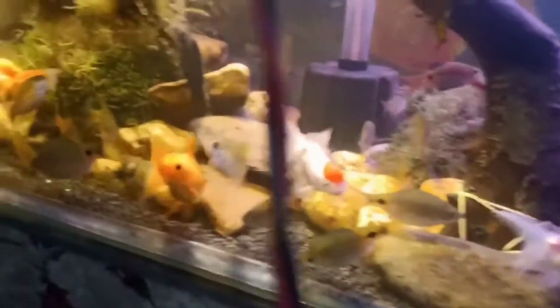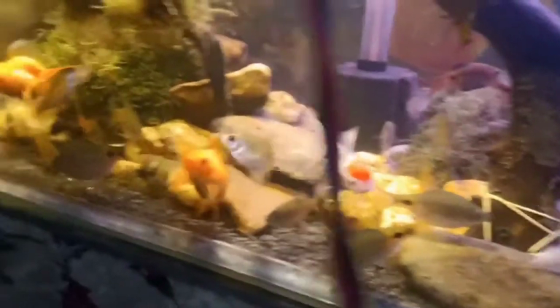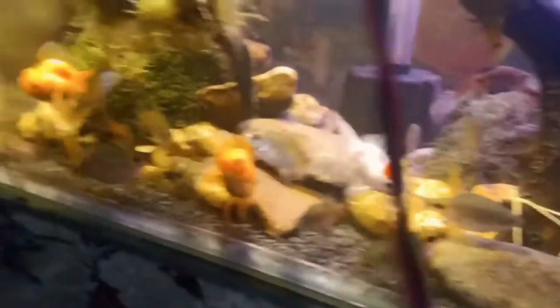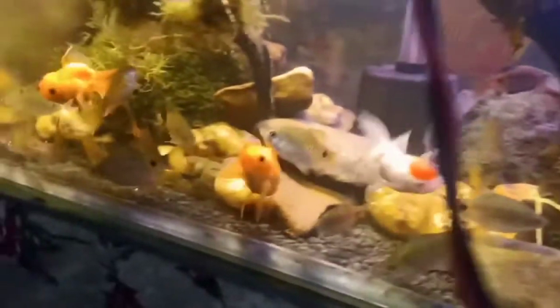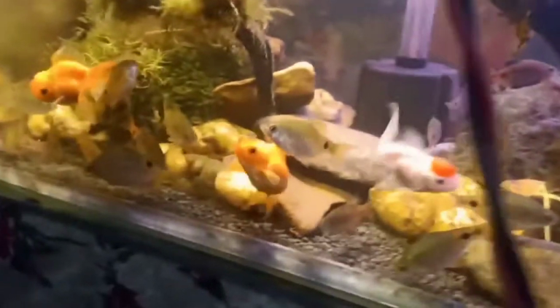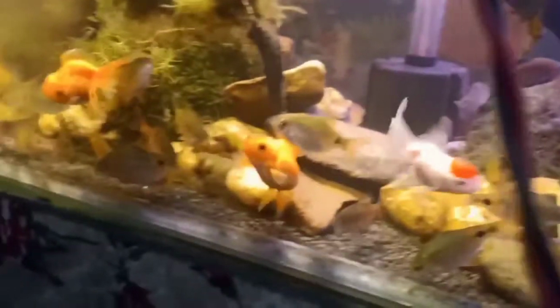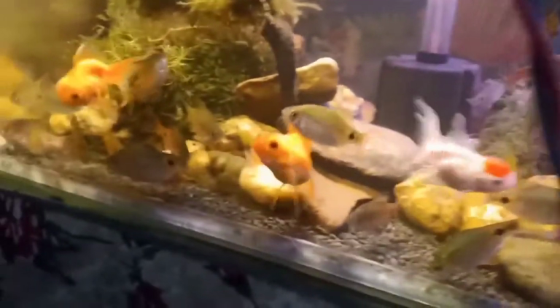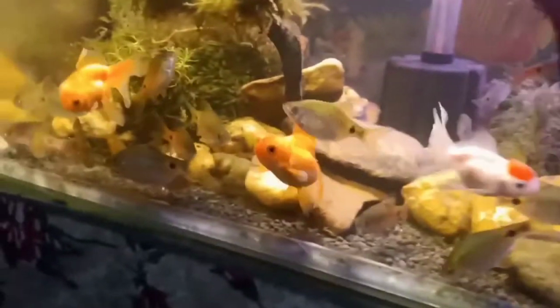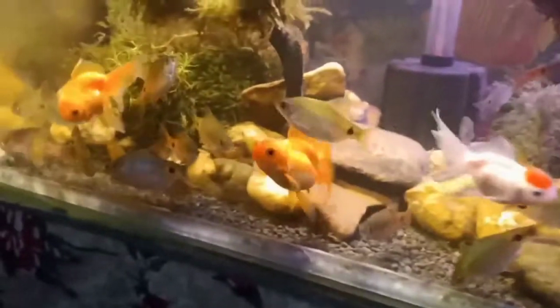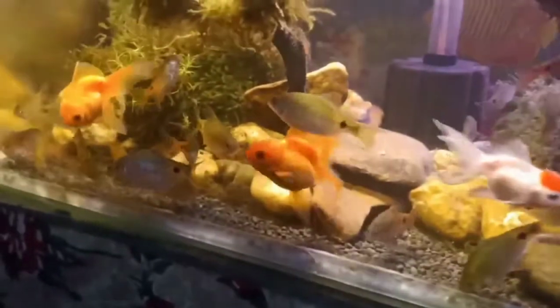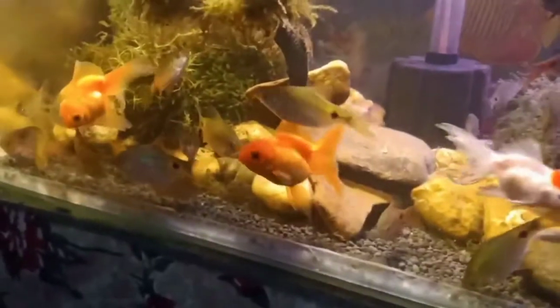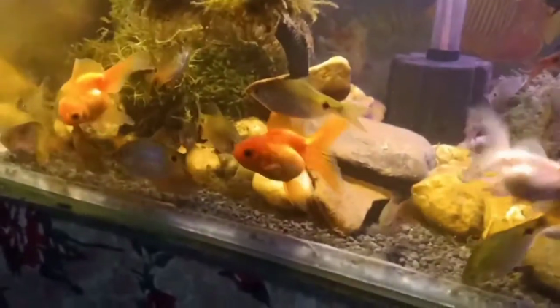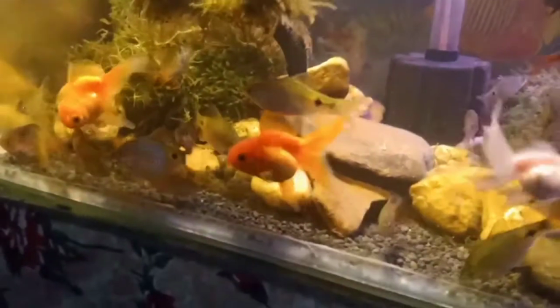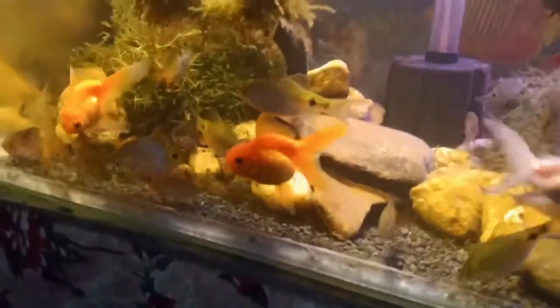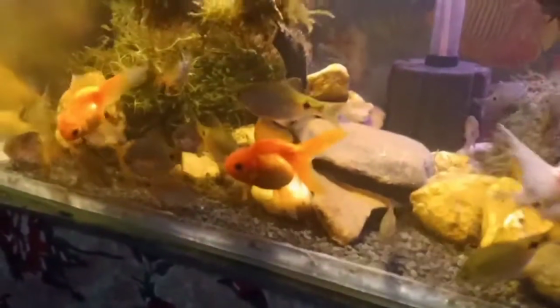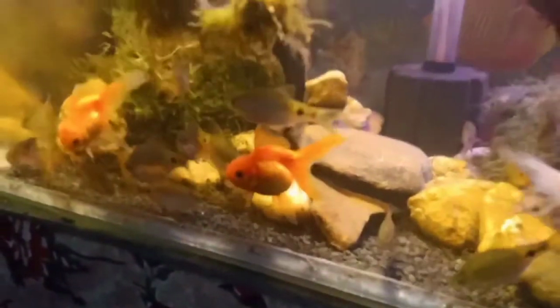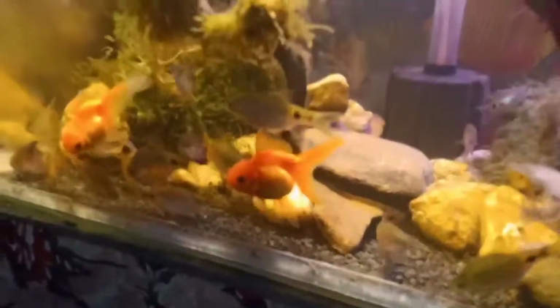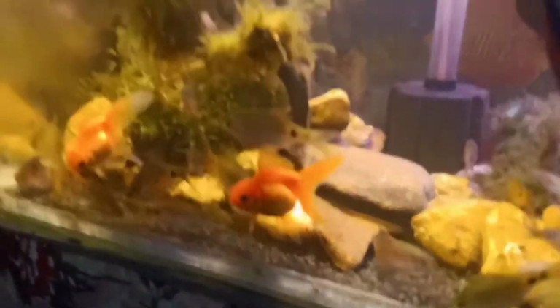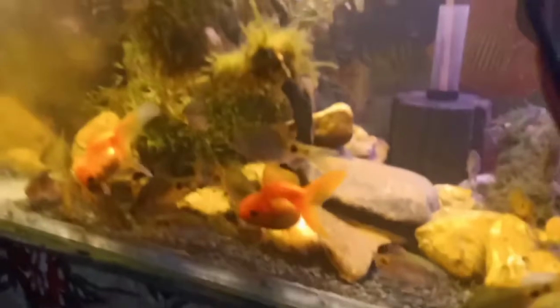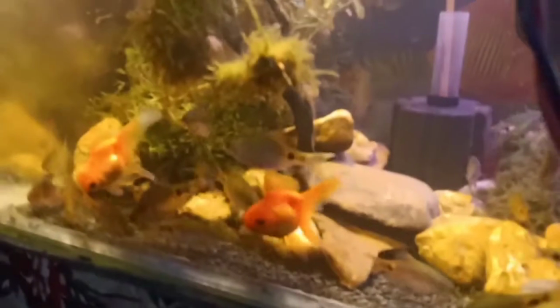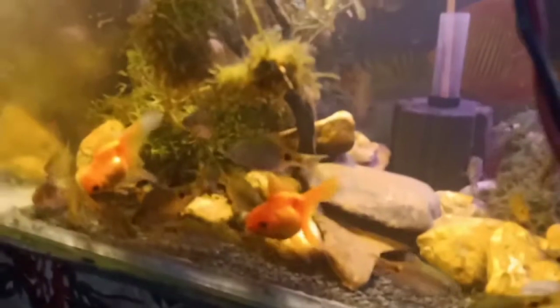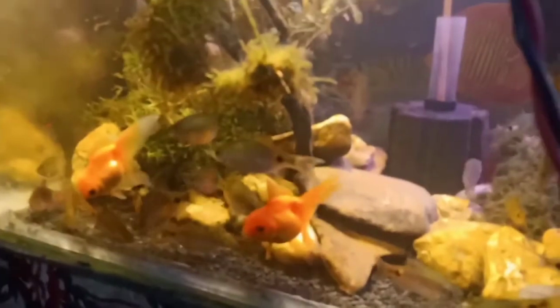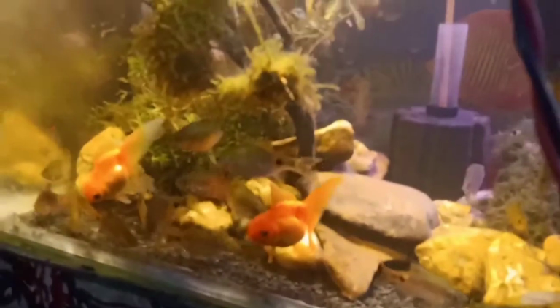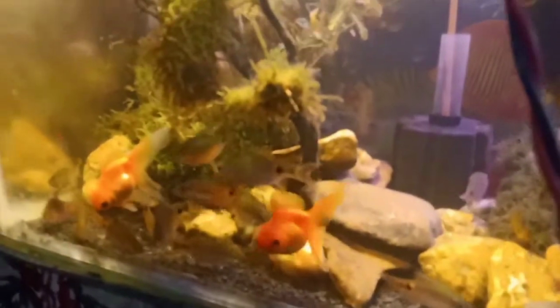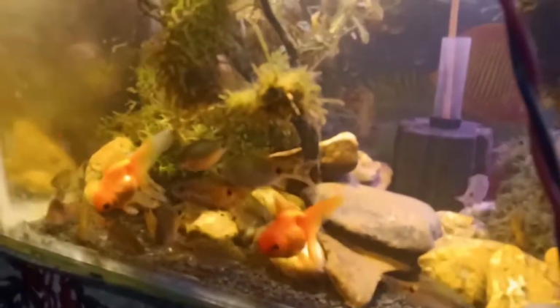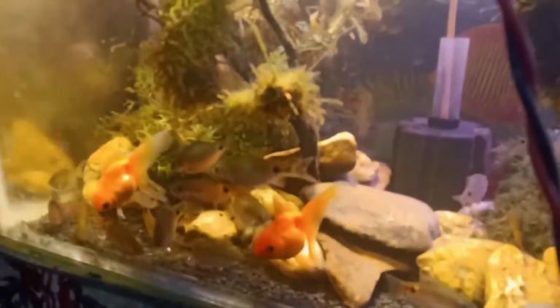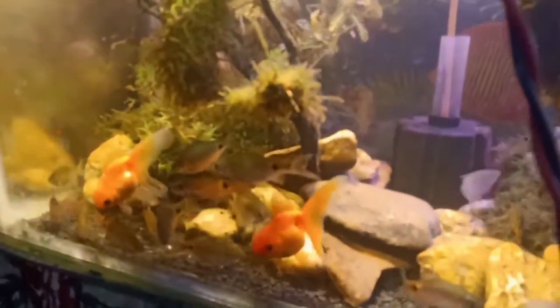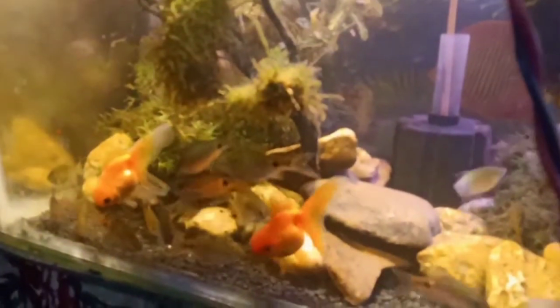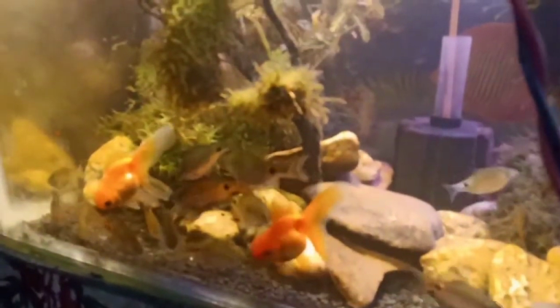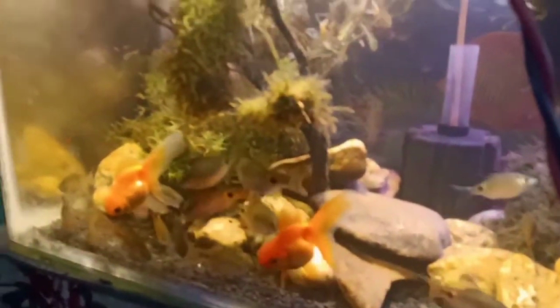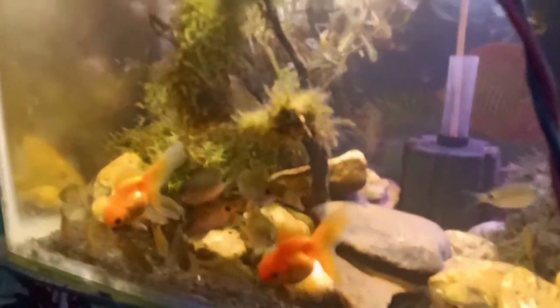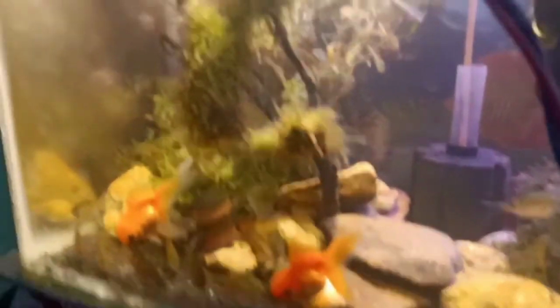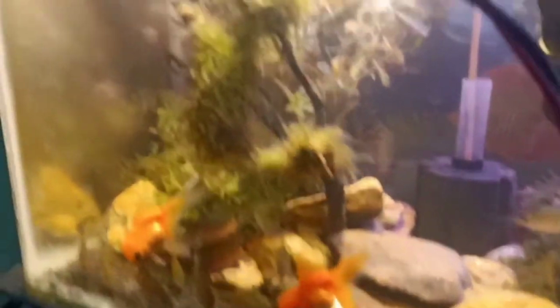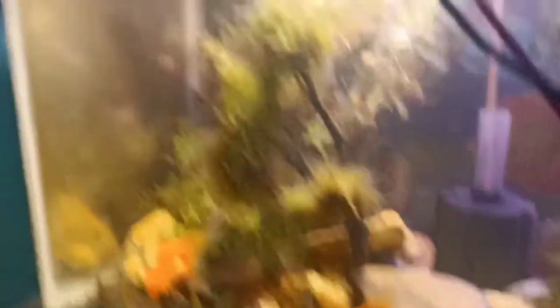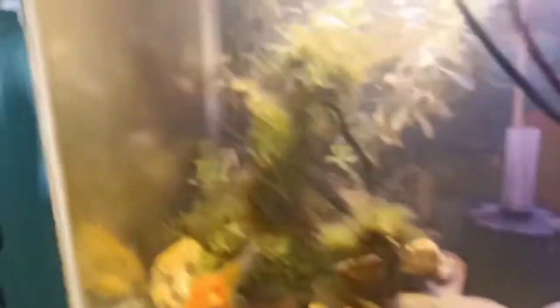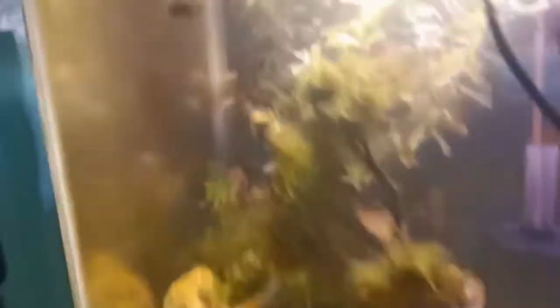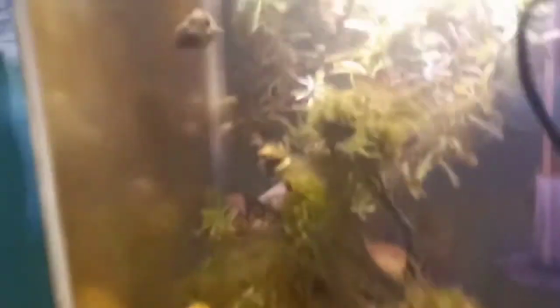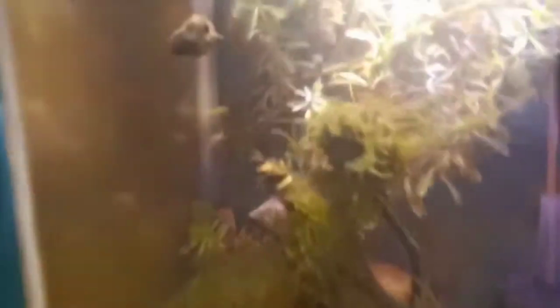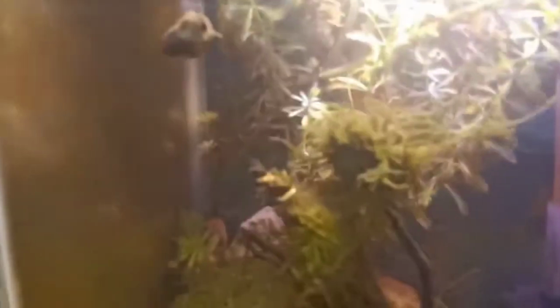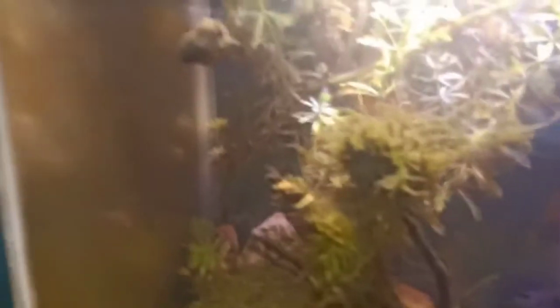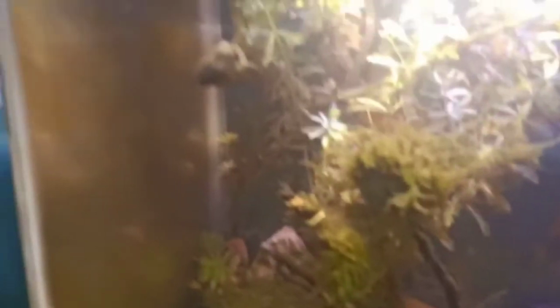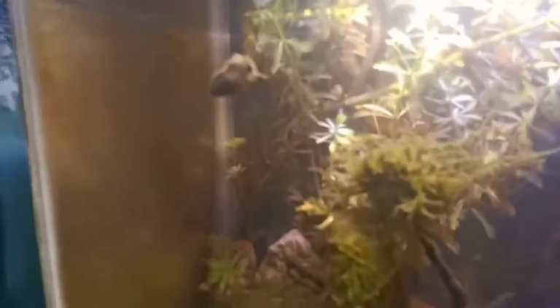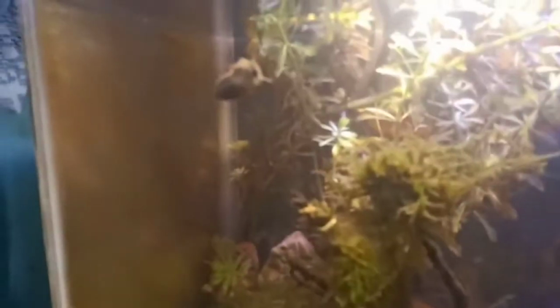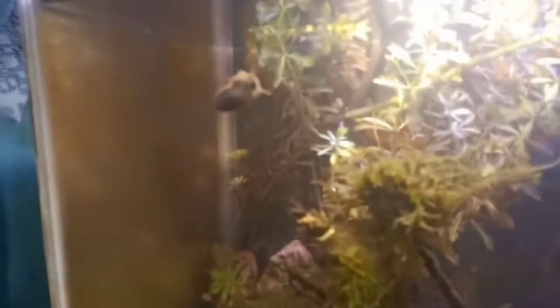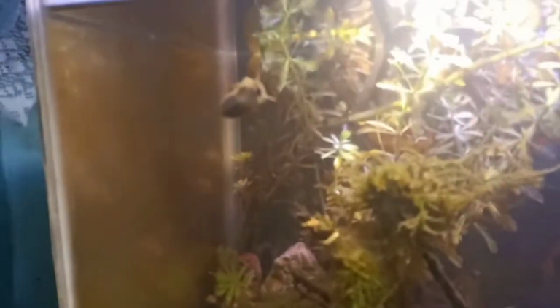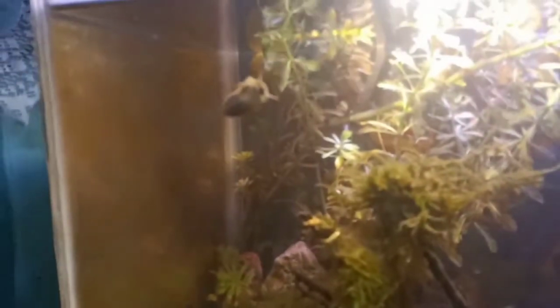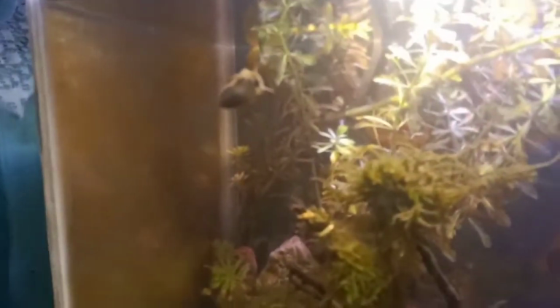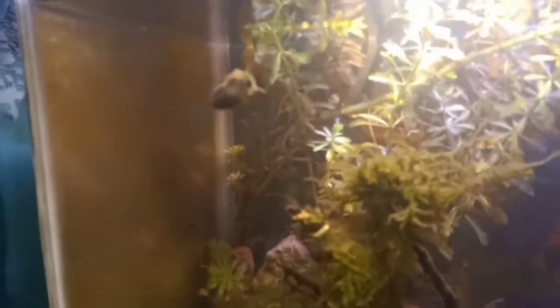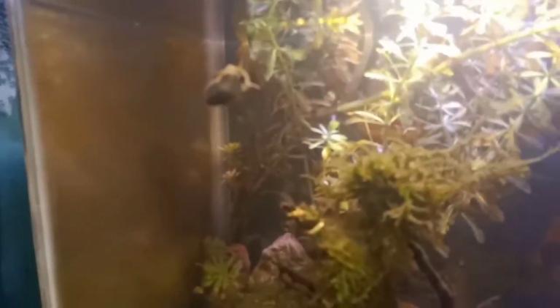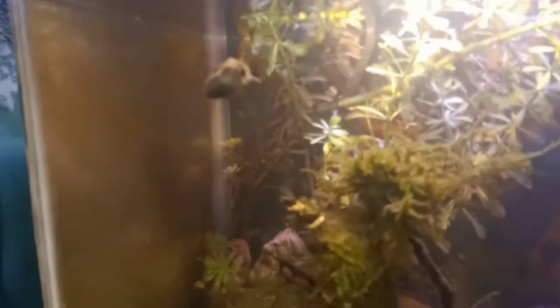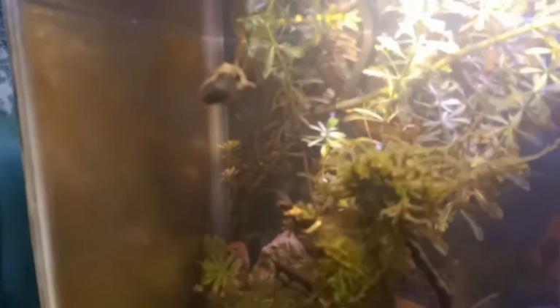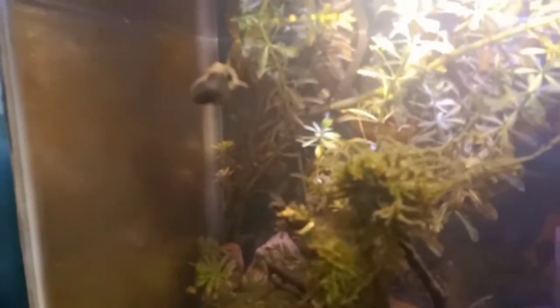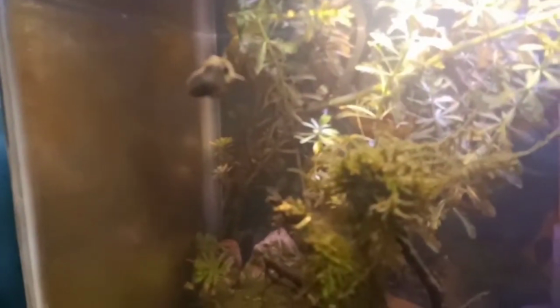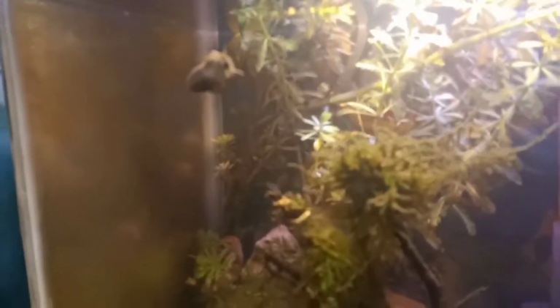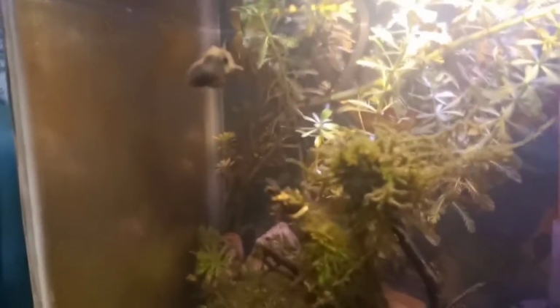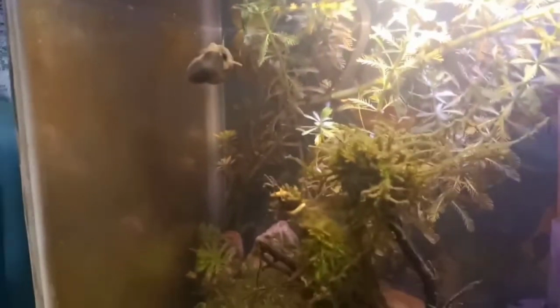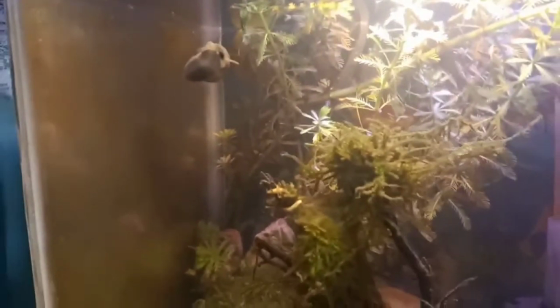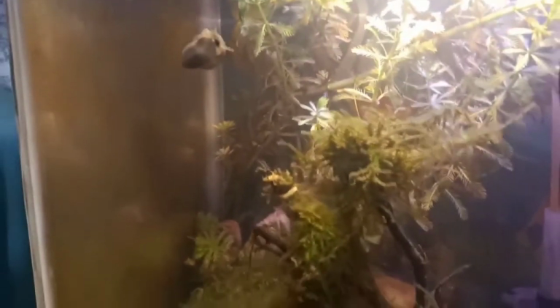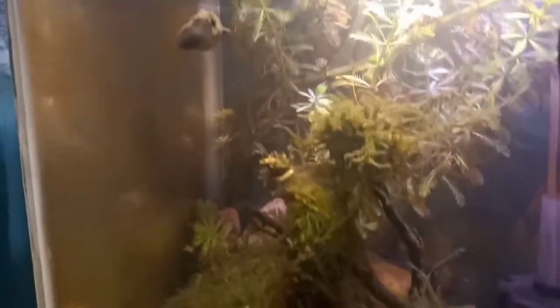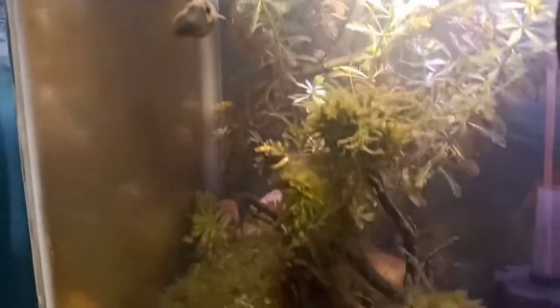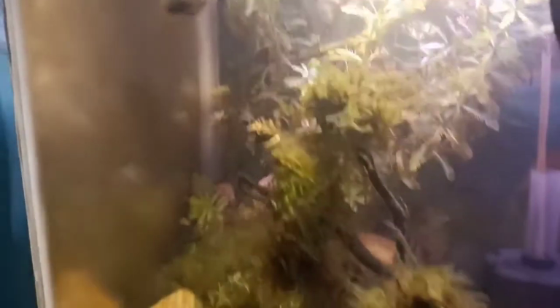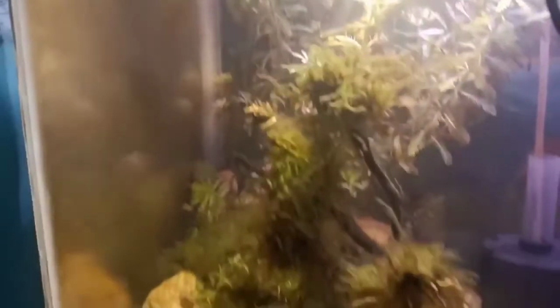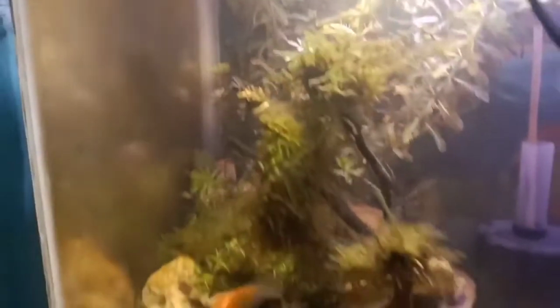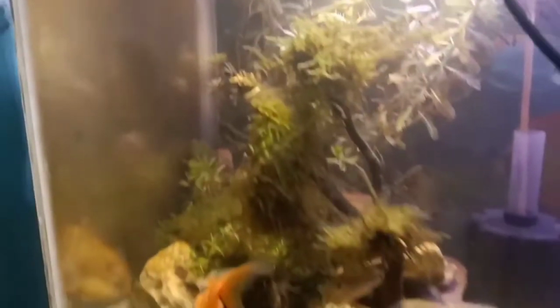And this is my aquarium. And here is a snail also.